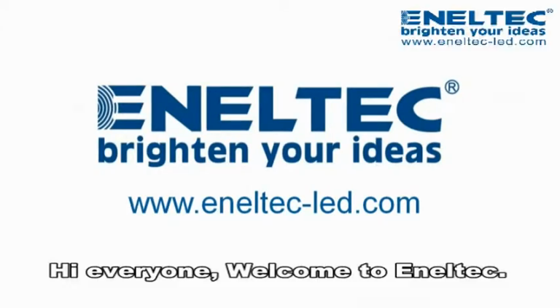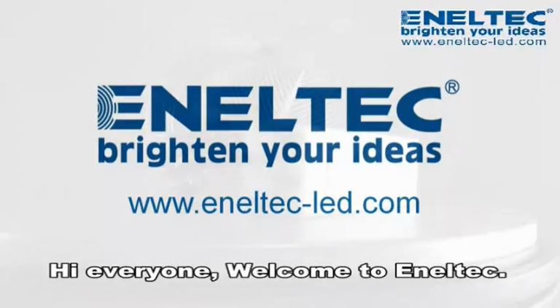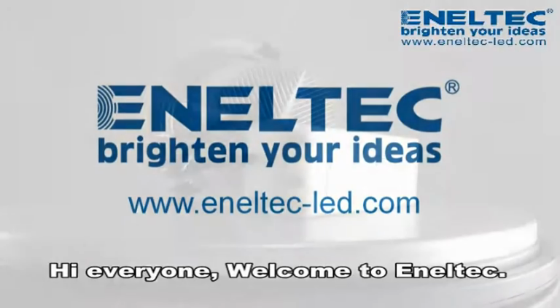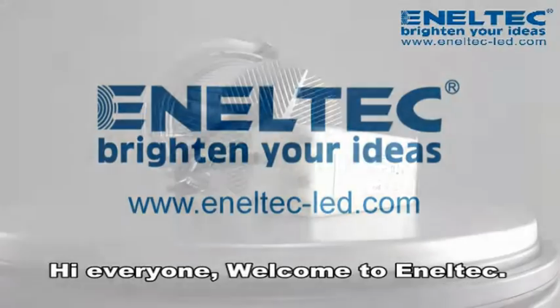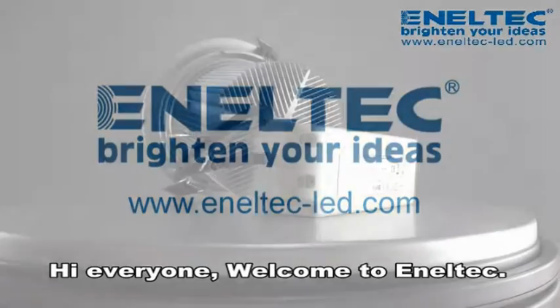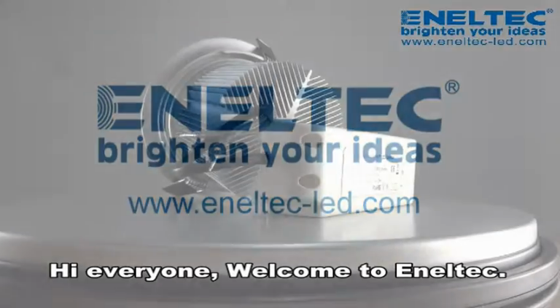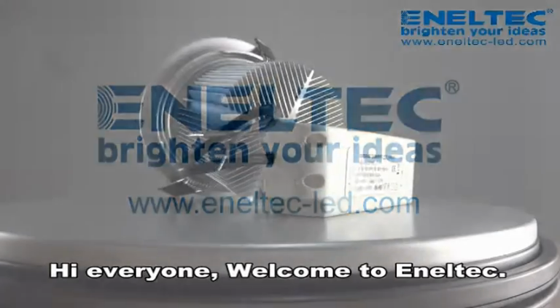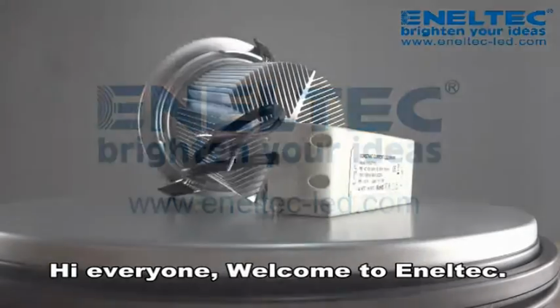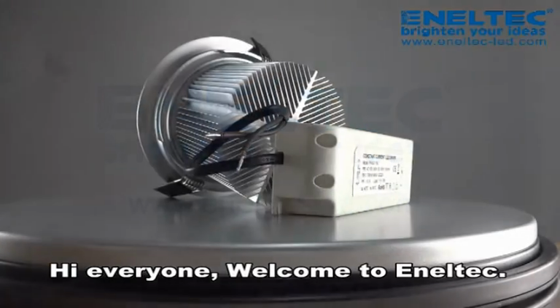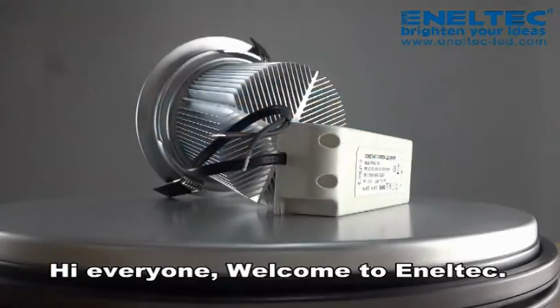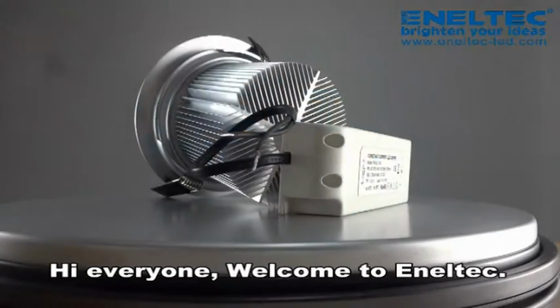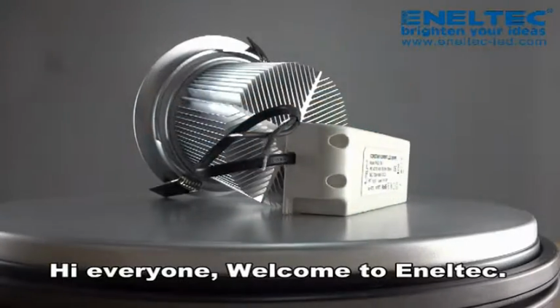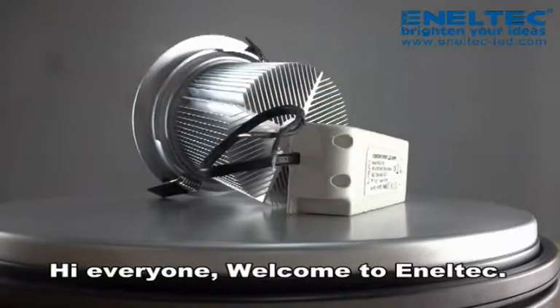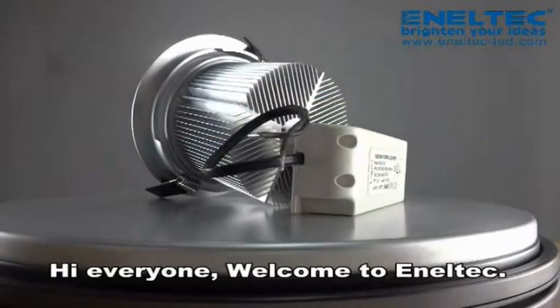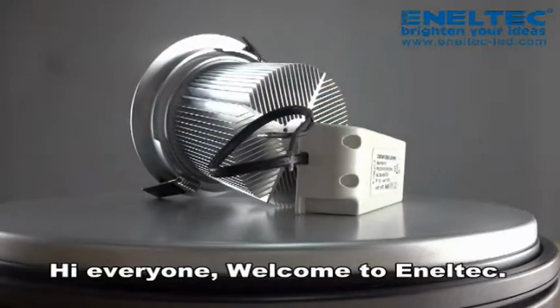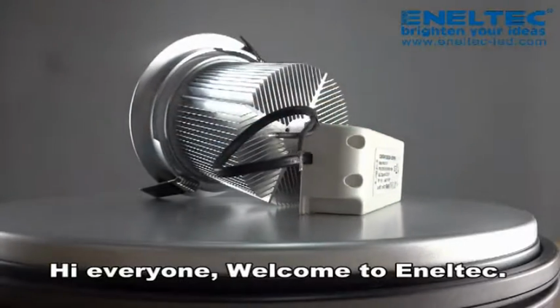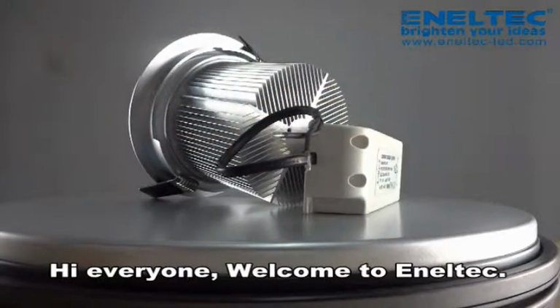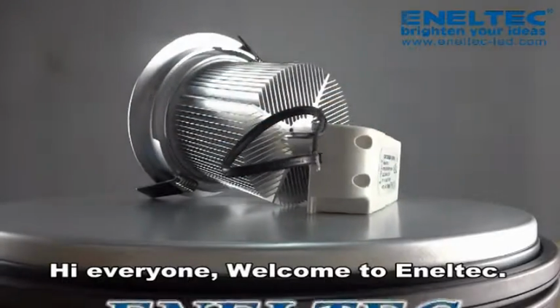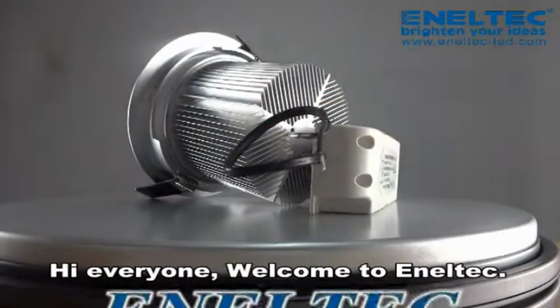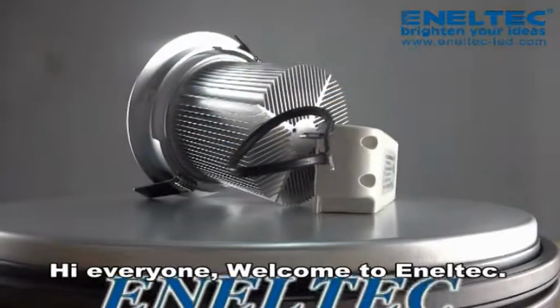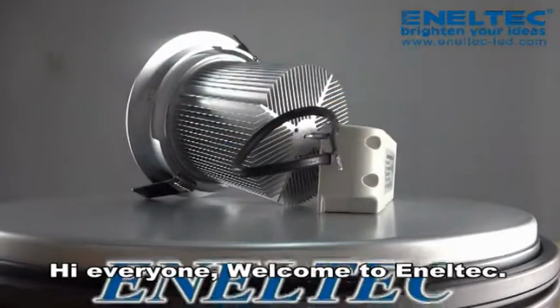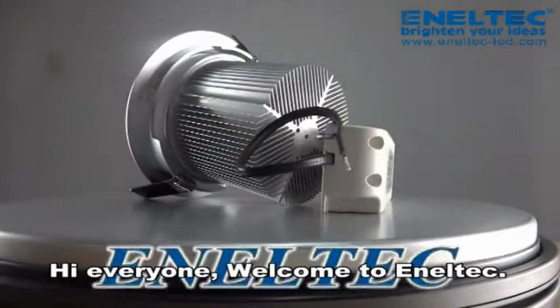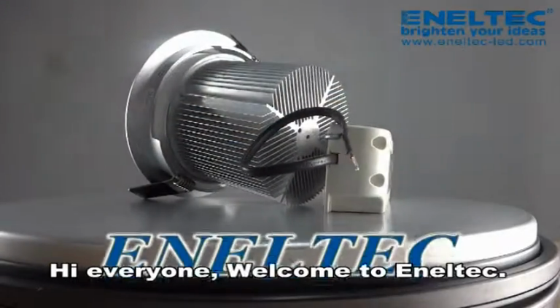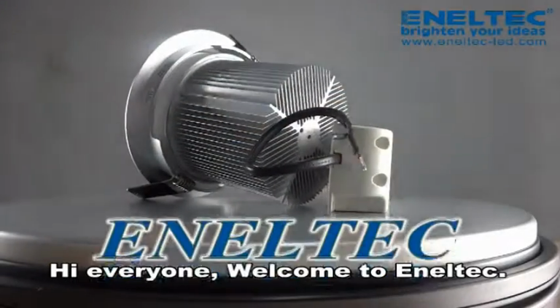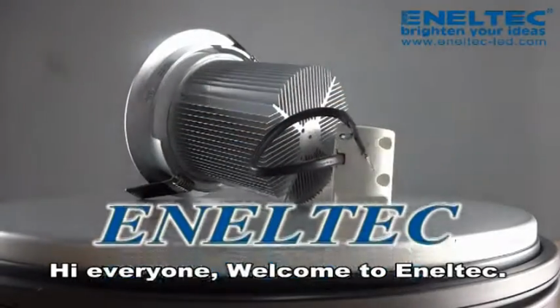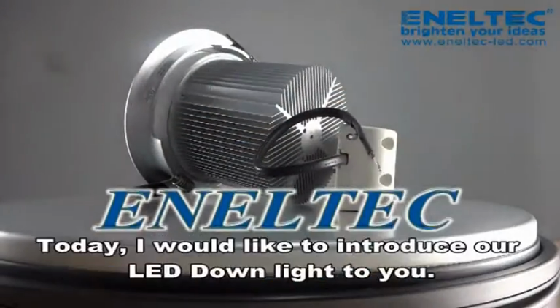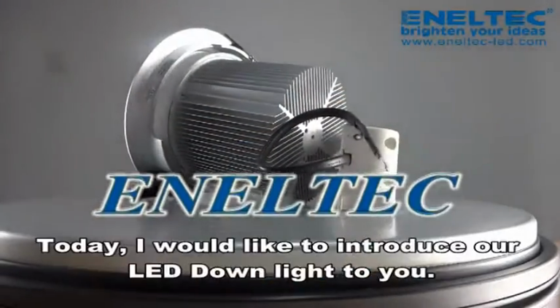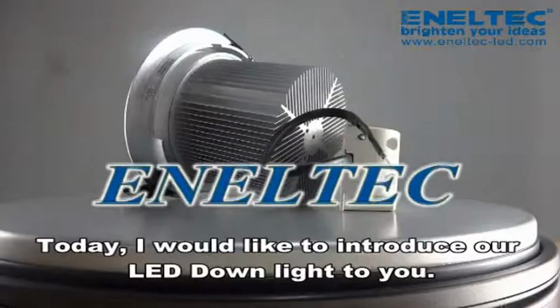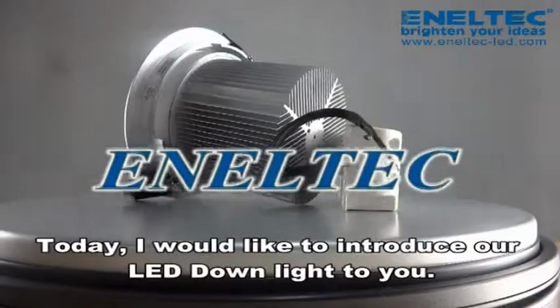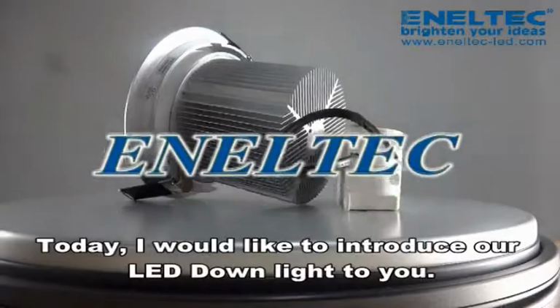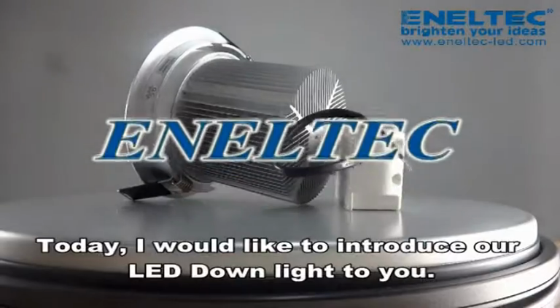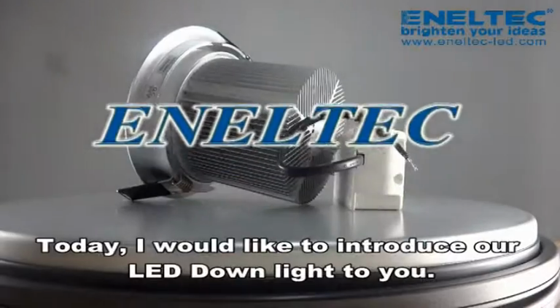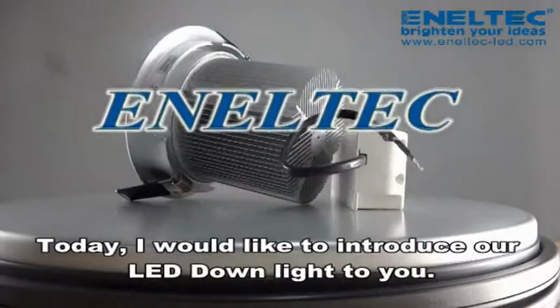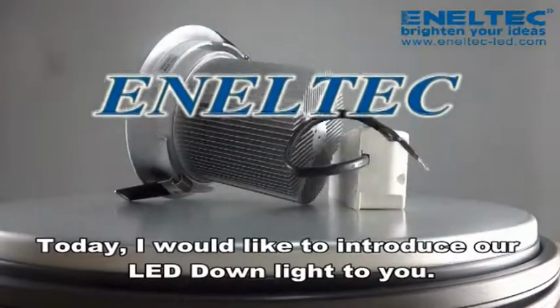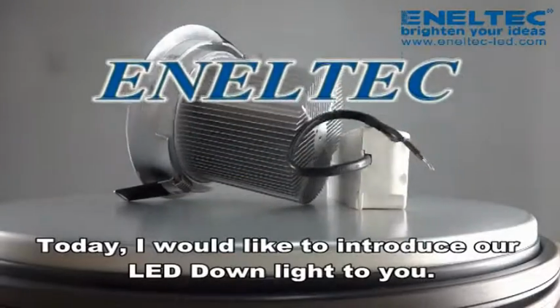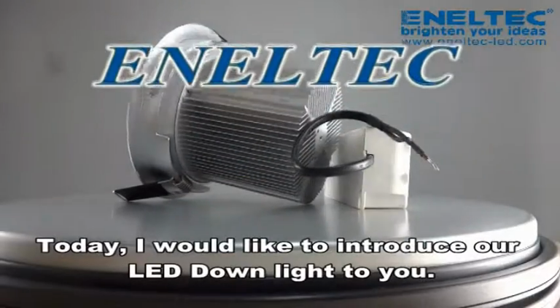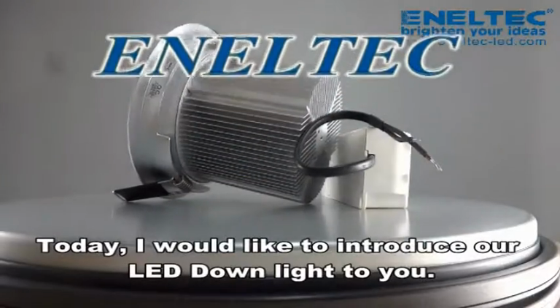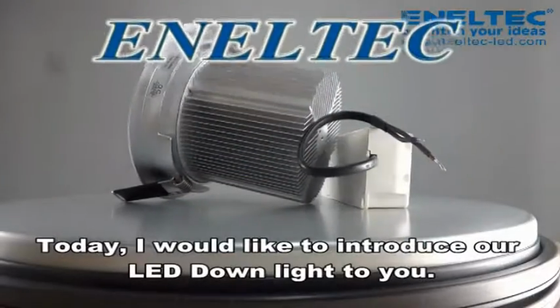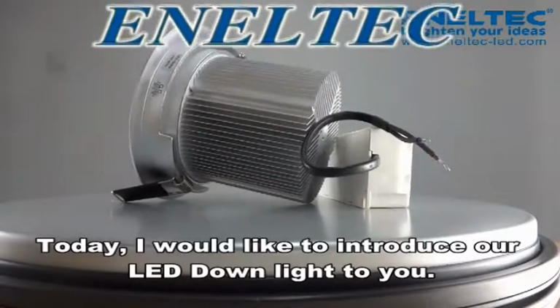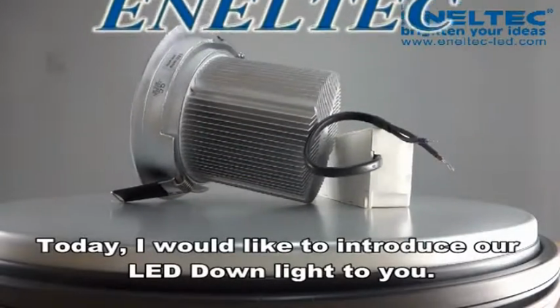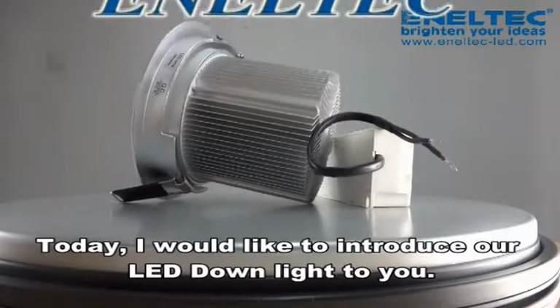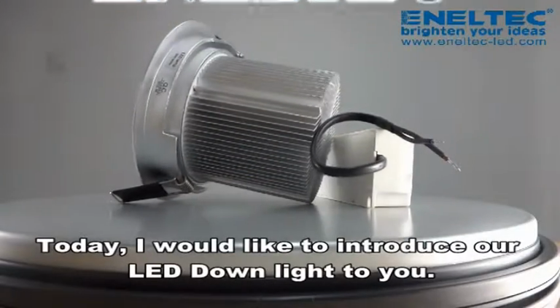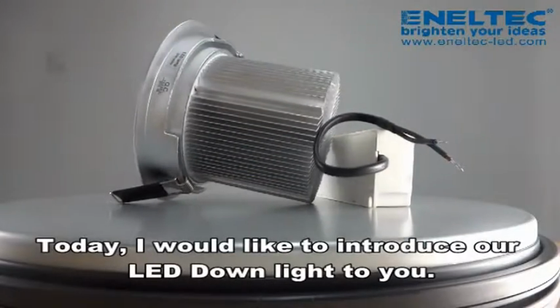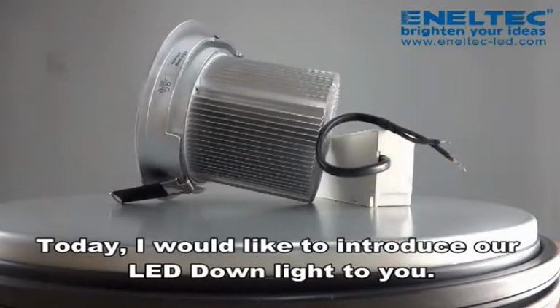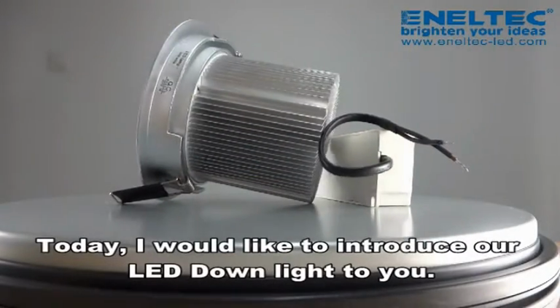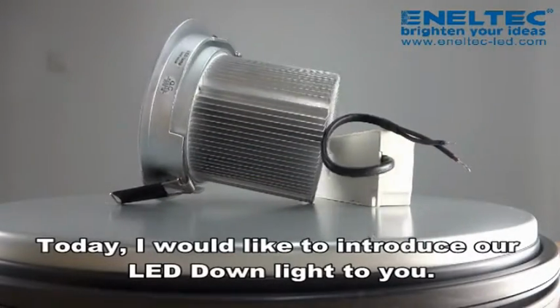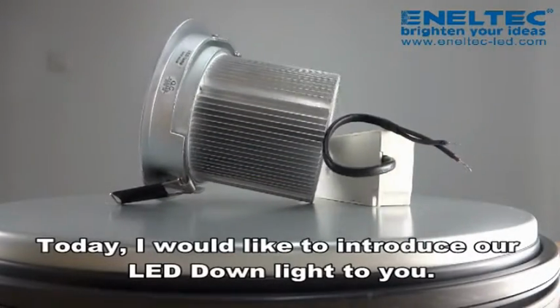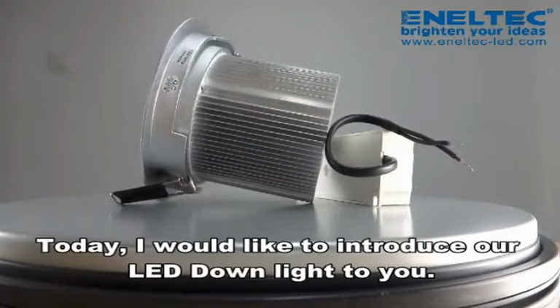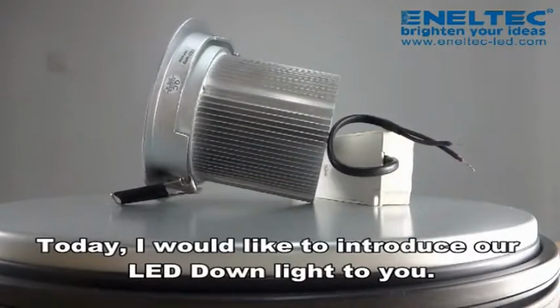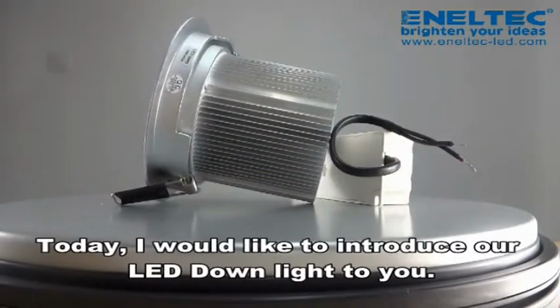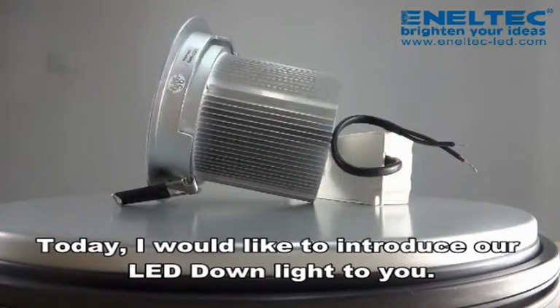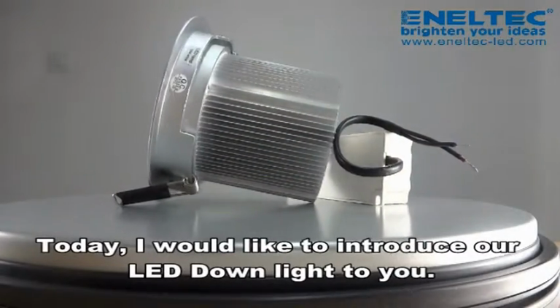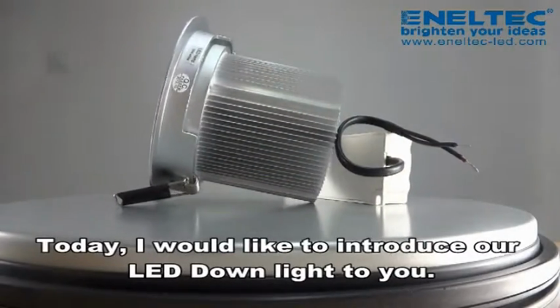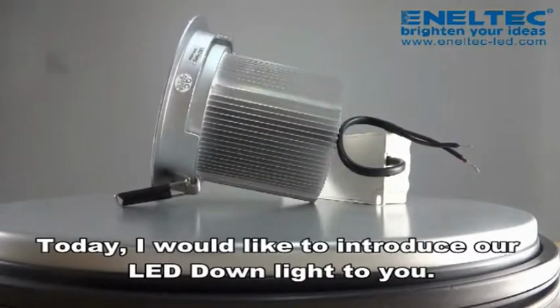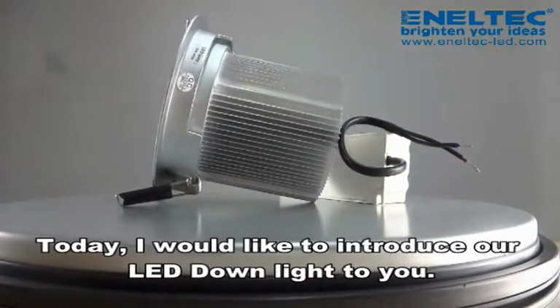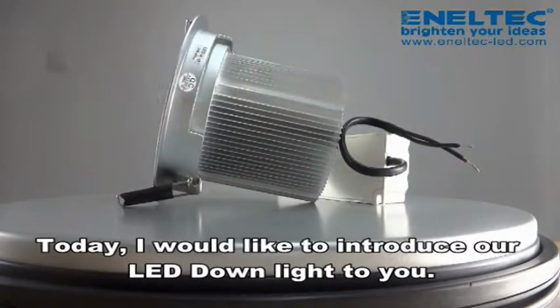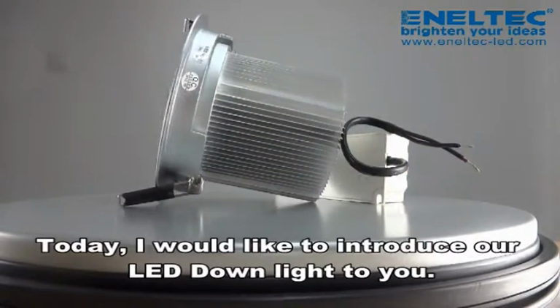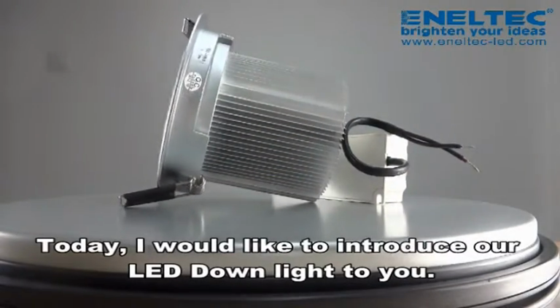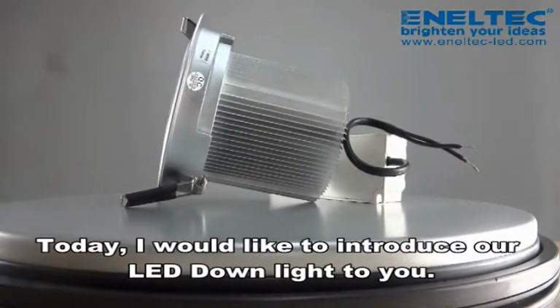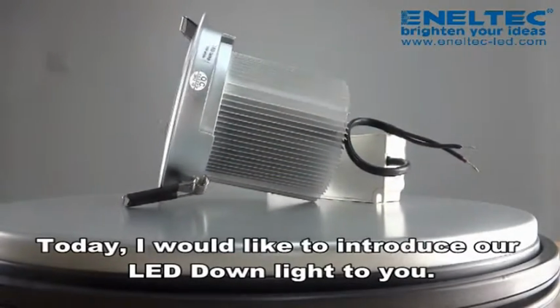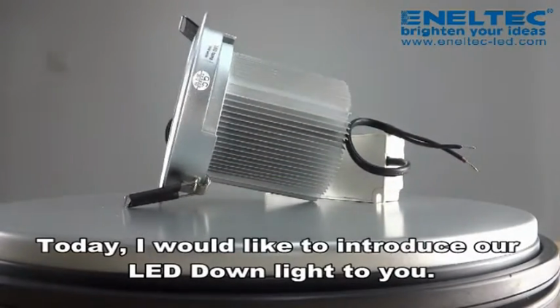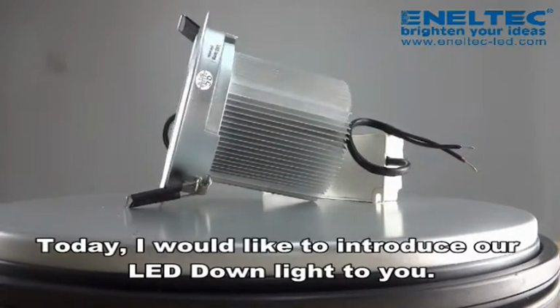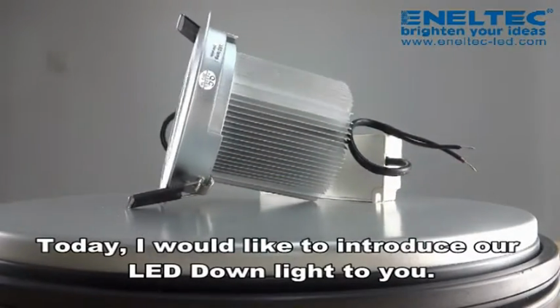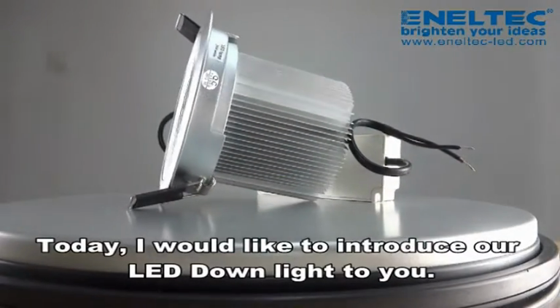Hello everyone, welcome to Anatec. Today, I'd like to introduce our LED downlight to you.